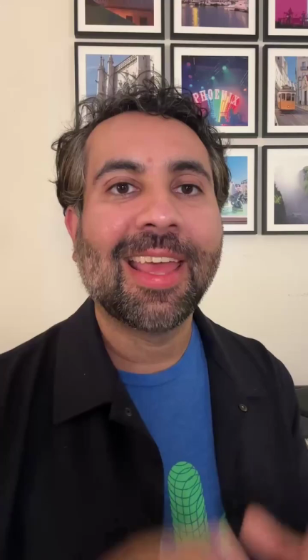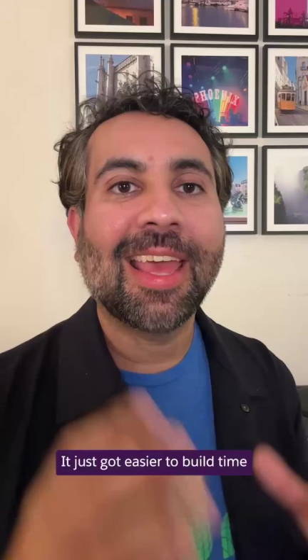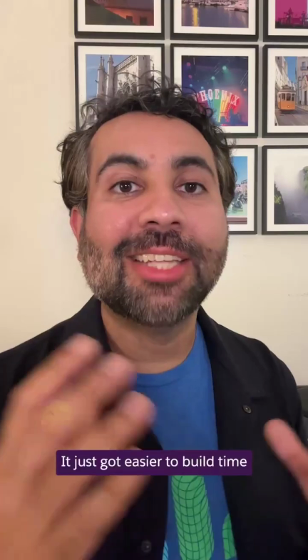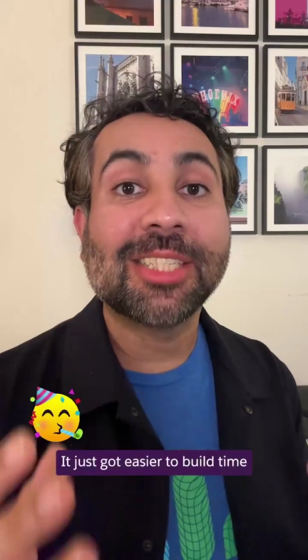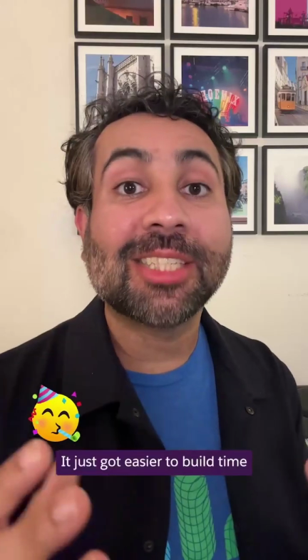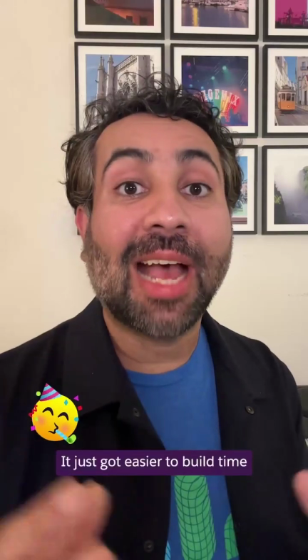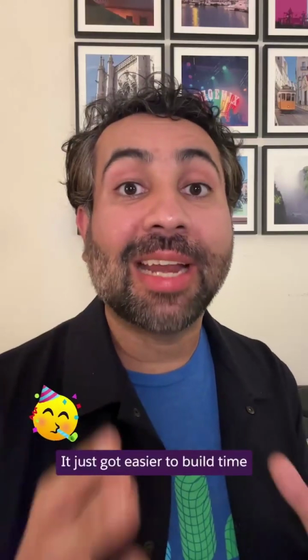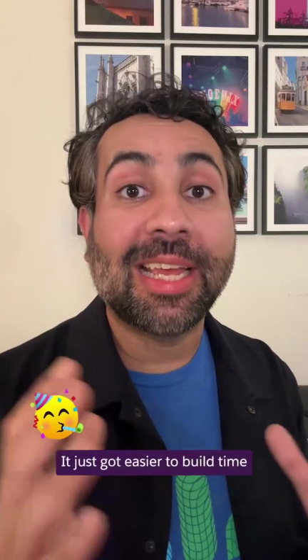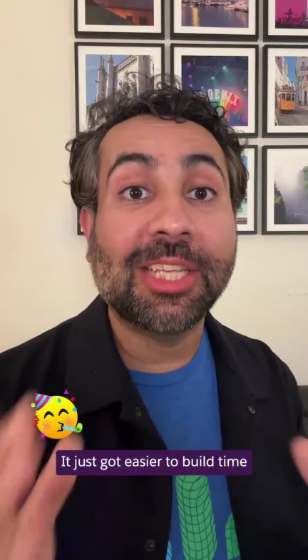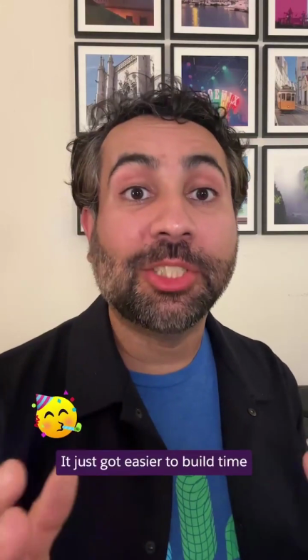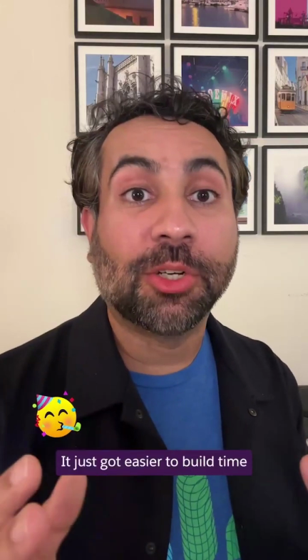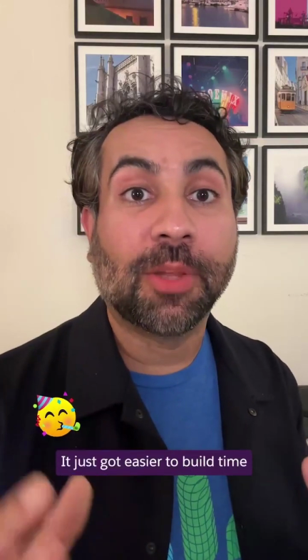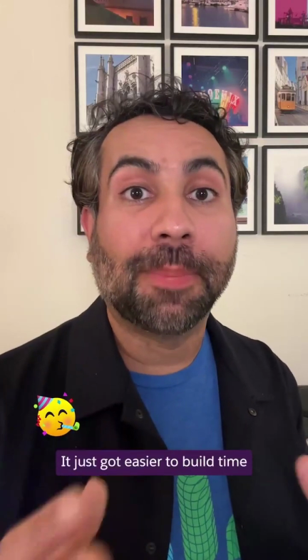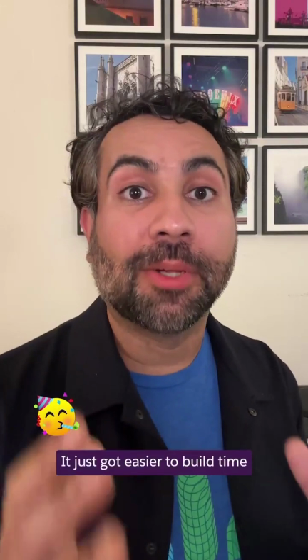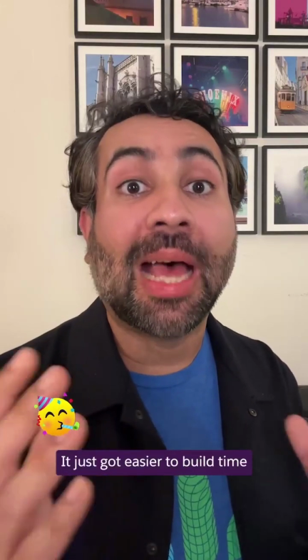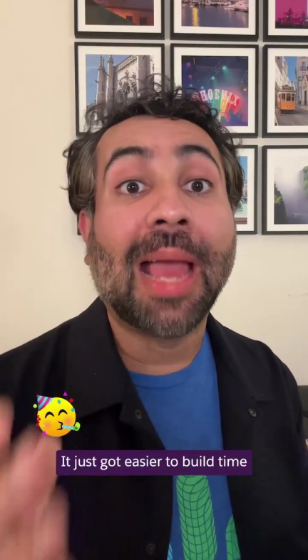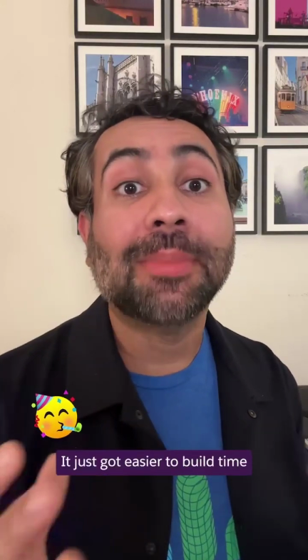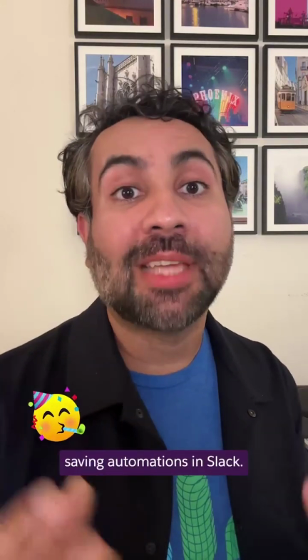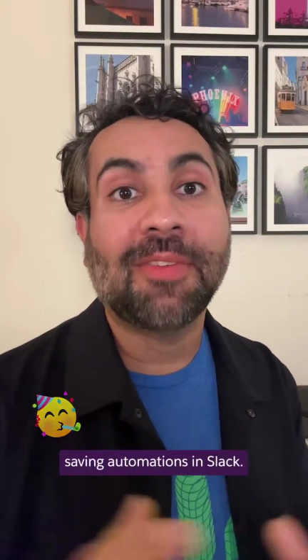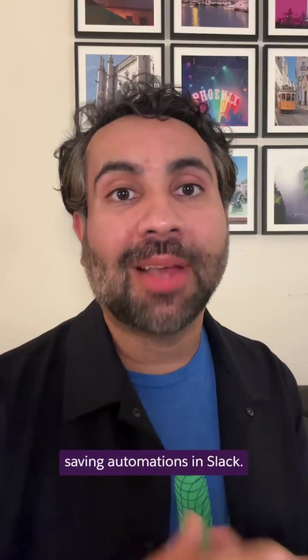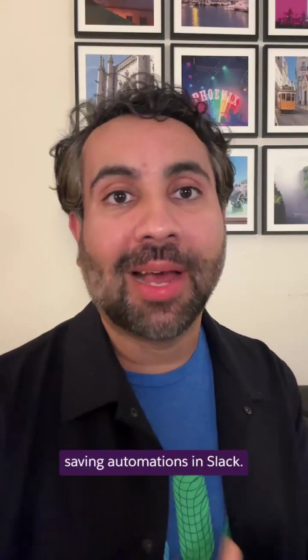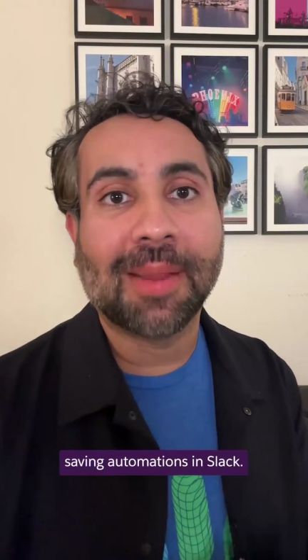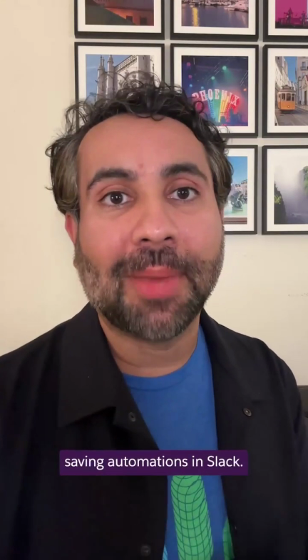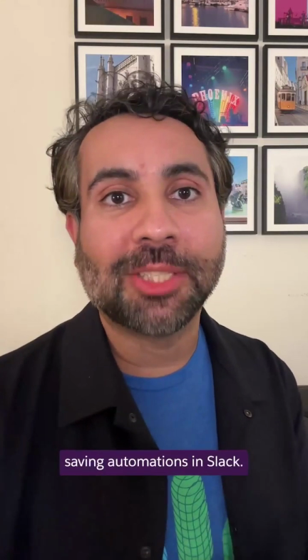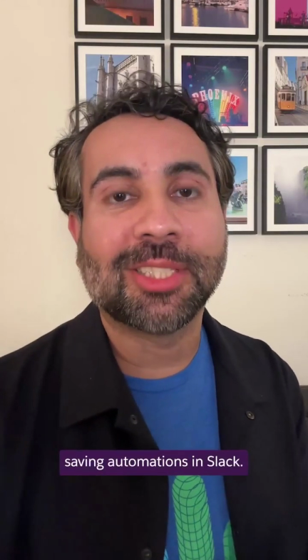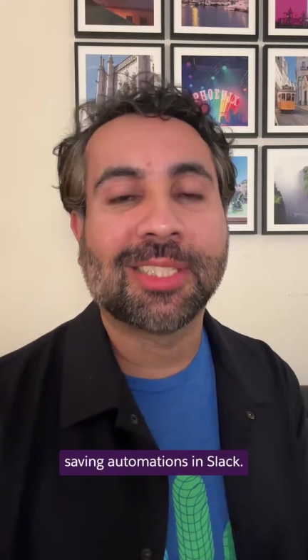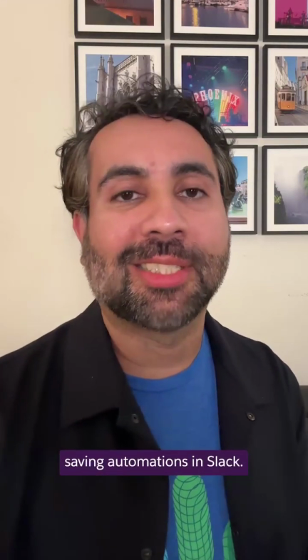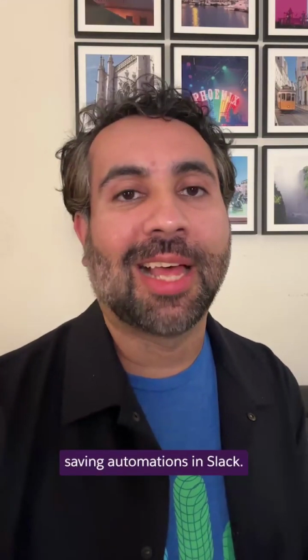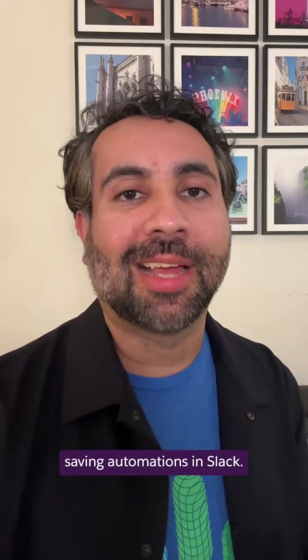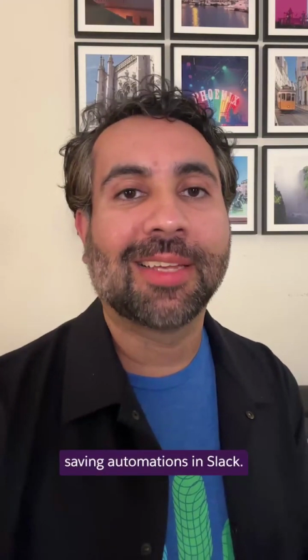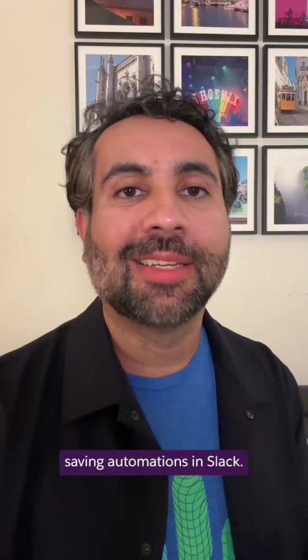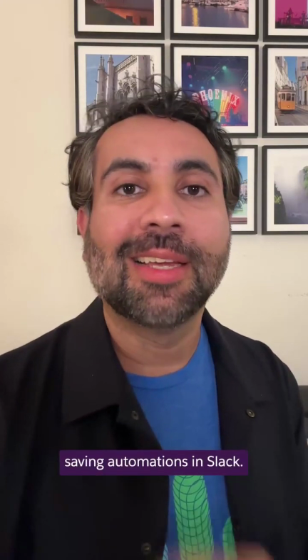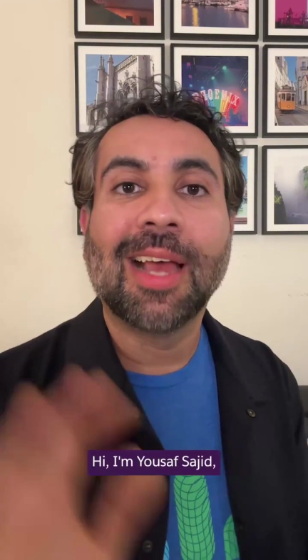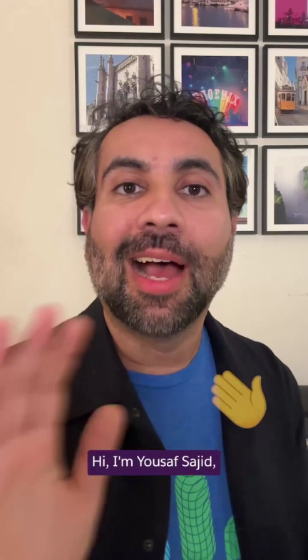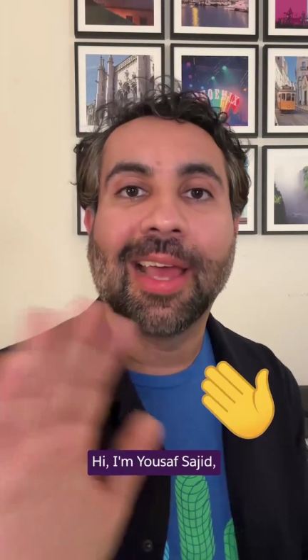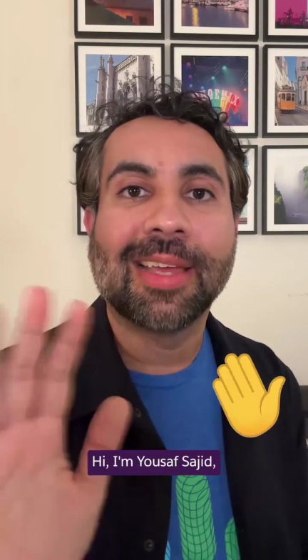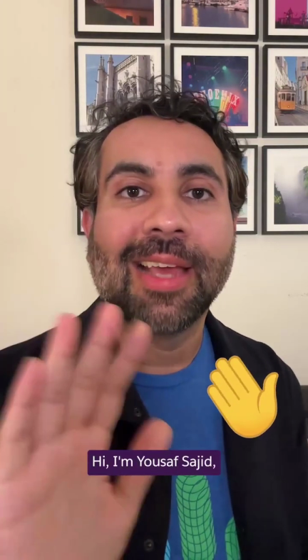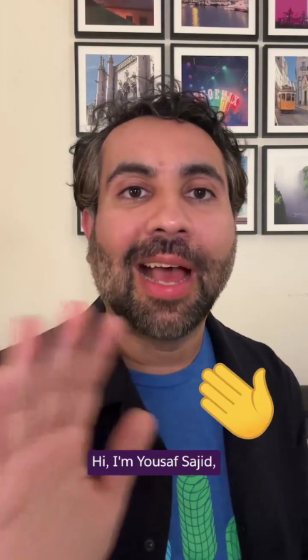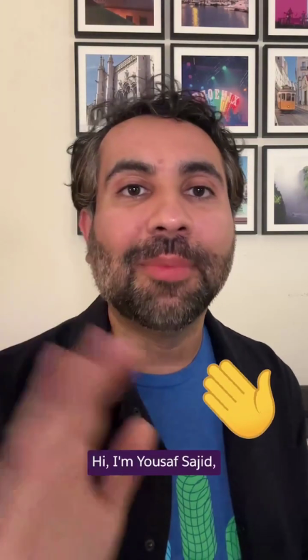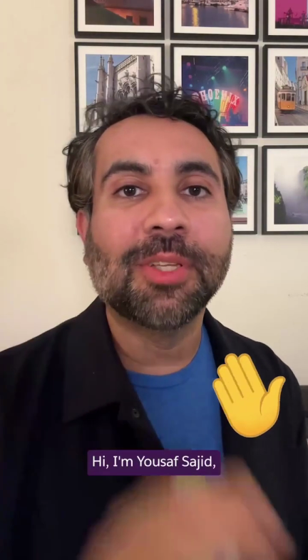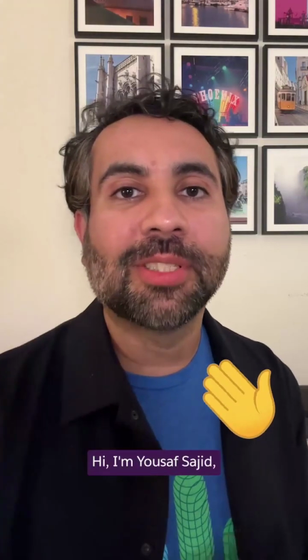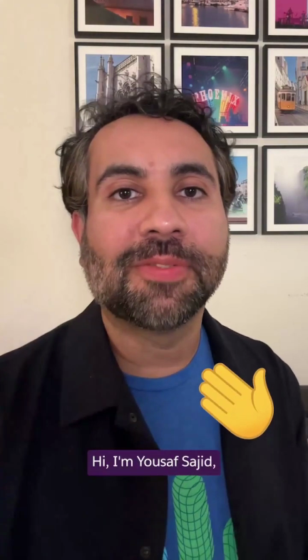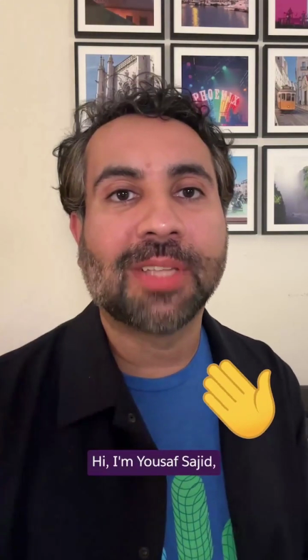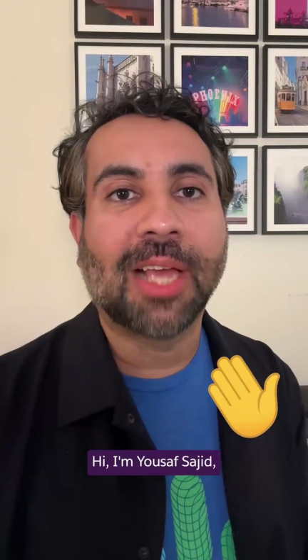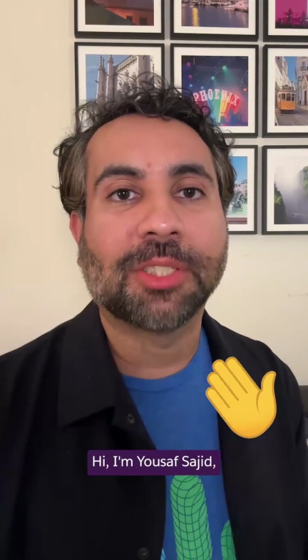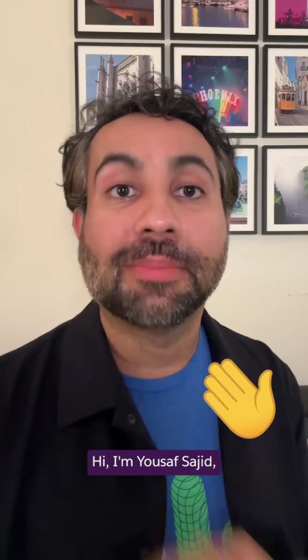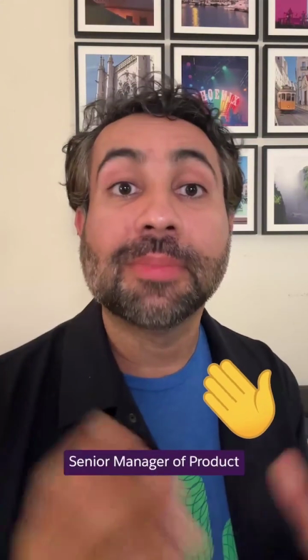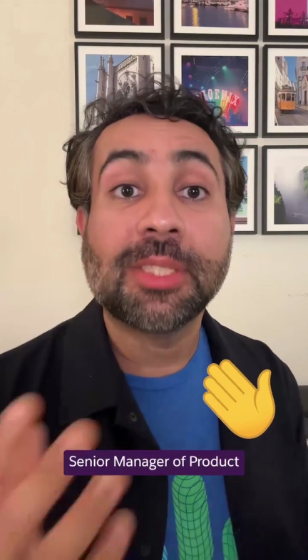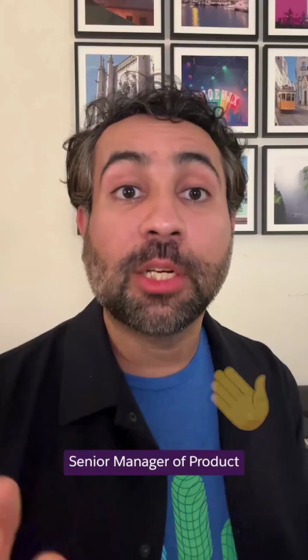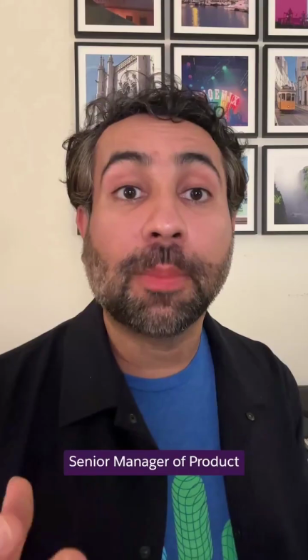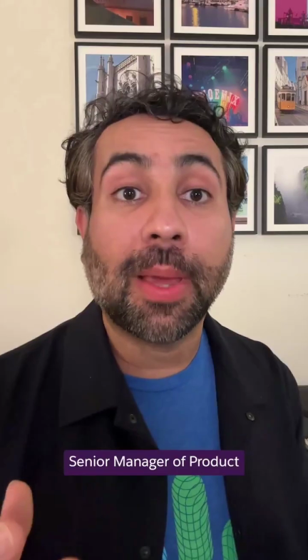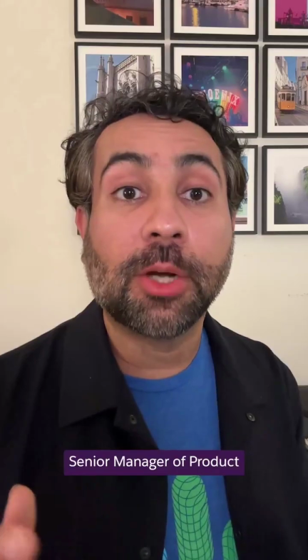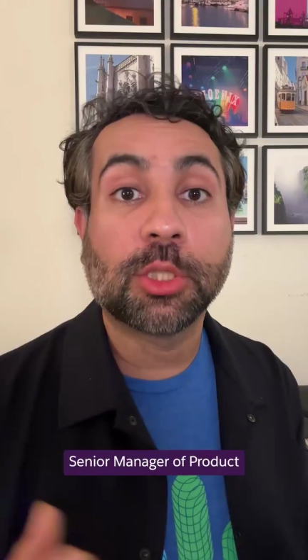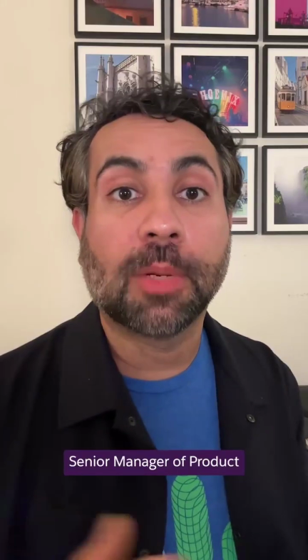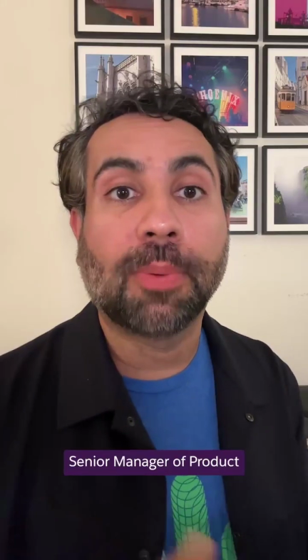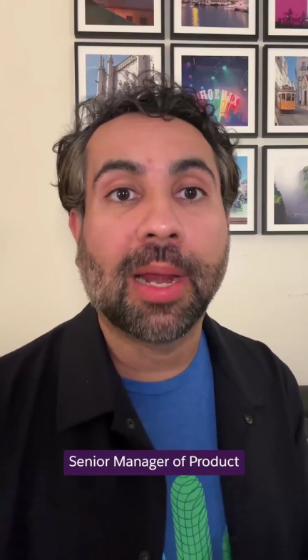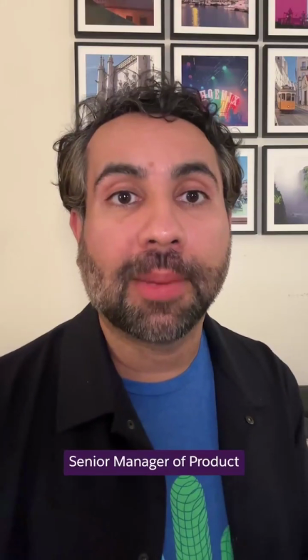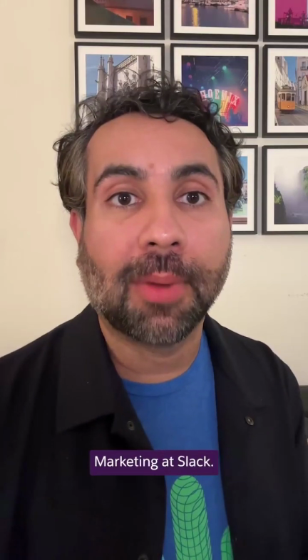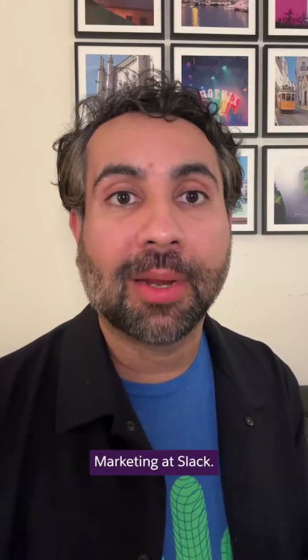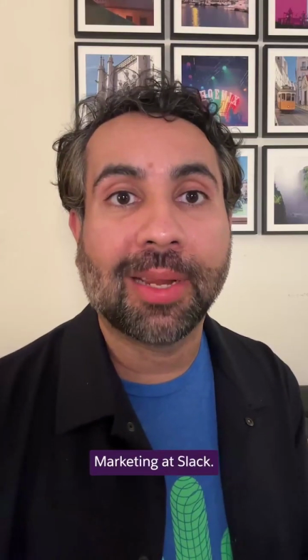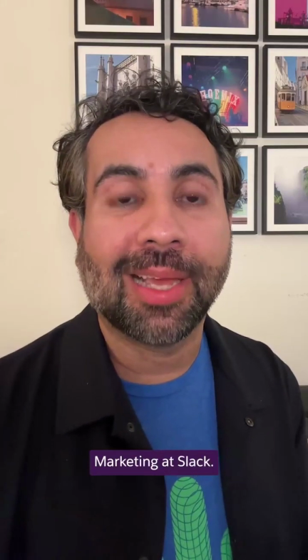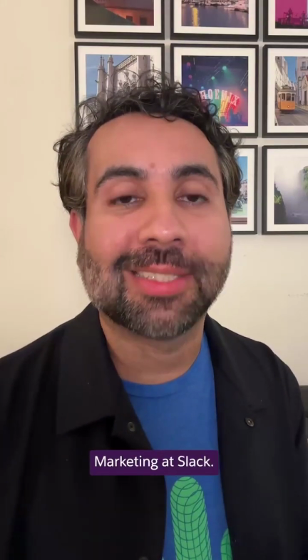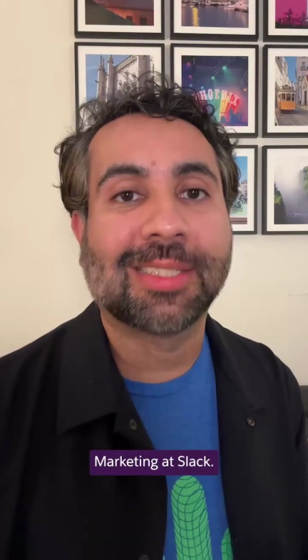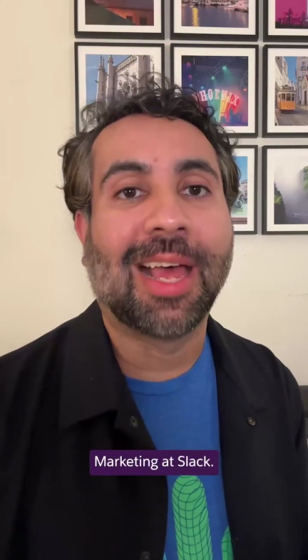It just got easier to build time-saving automations in Slack. I'm Youssef Sajid, Senior Manager of Product Marketing at Slack.